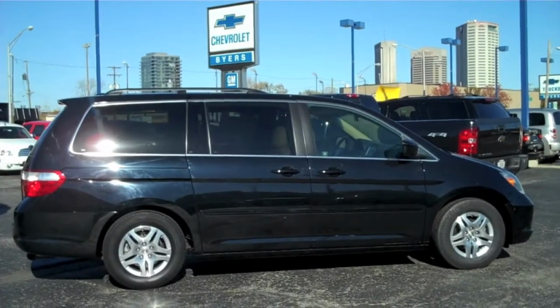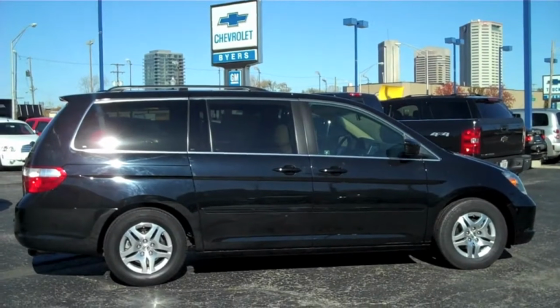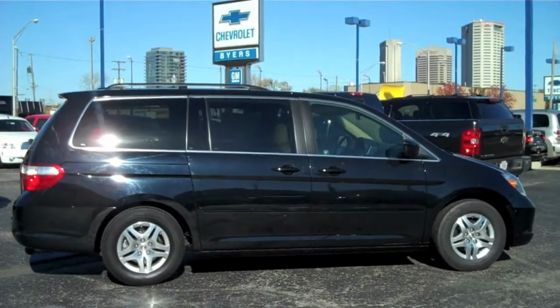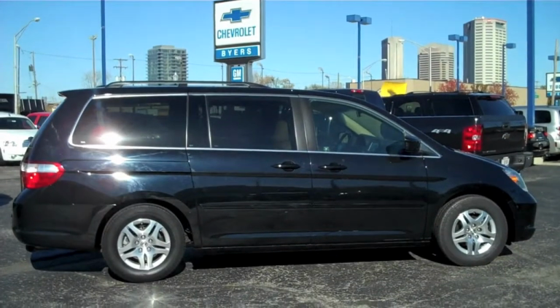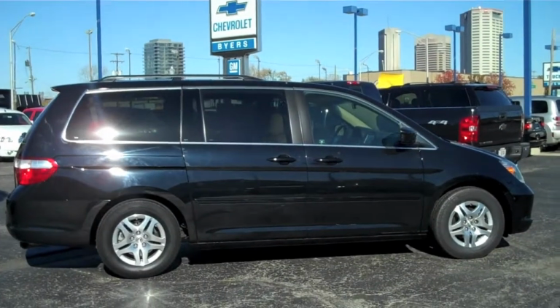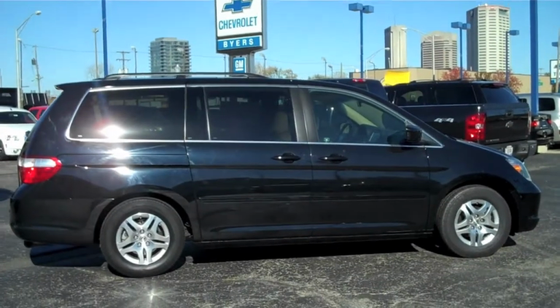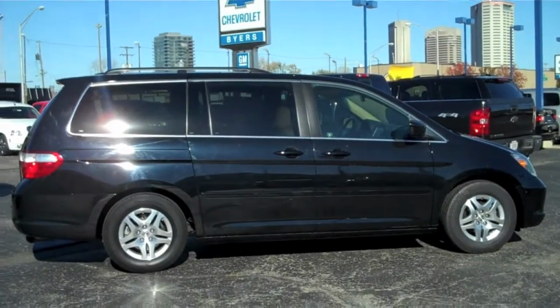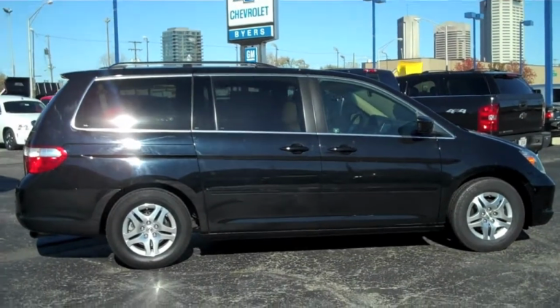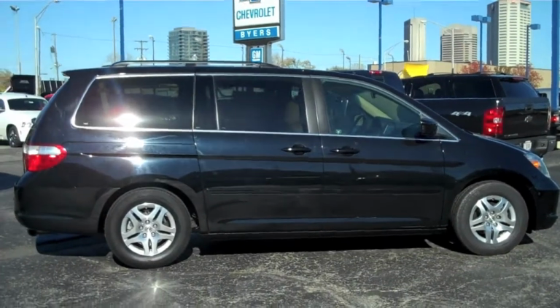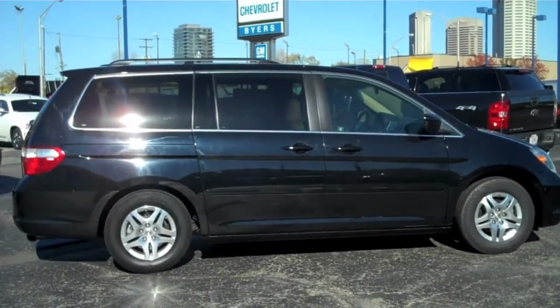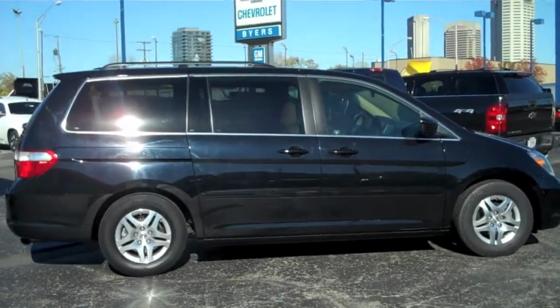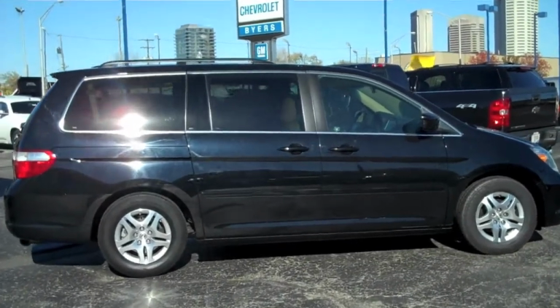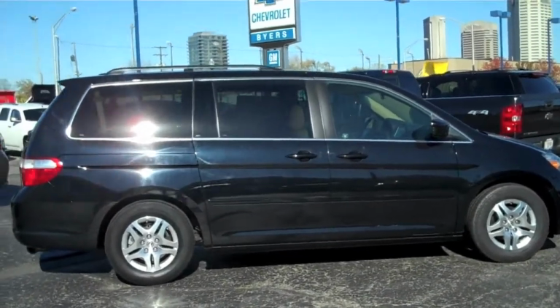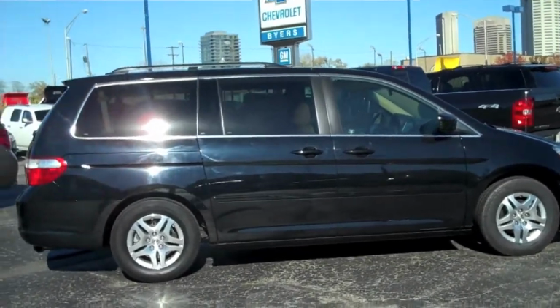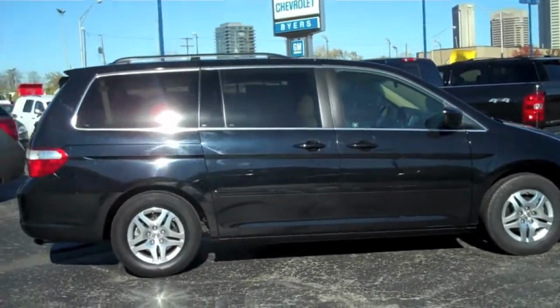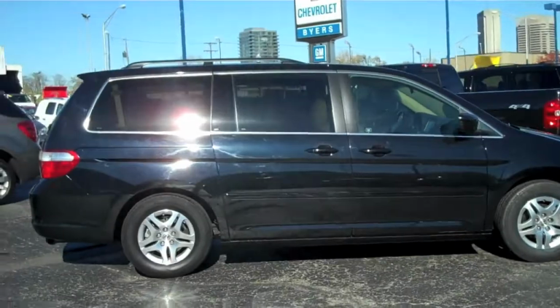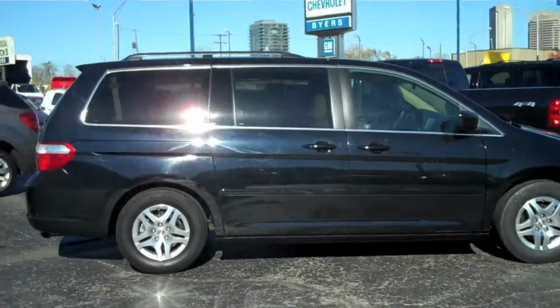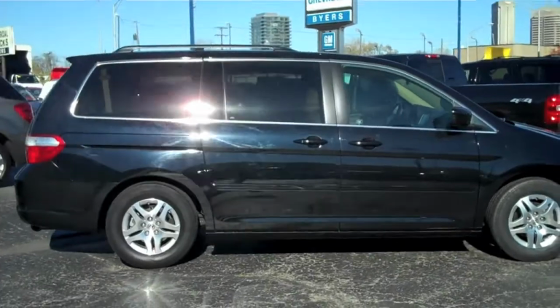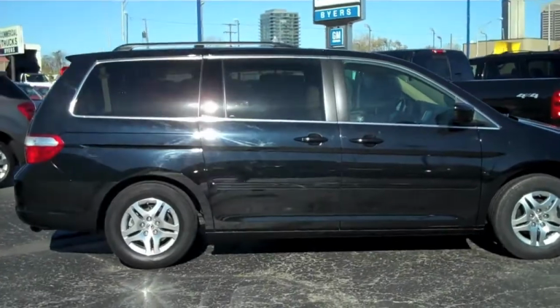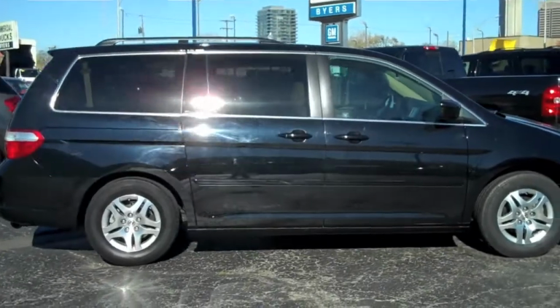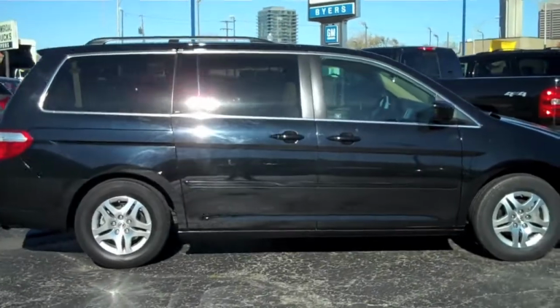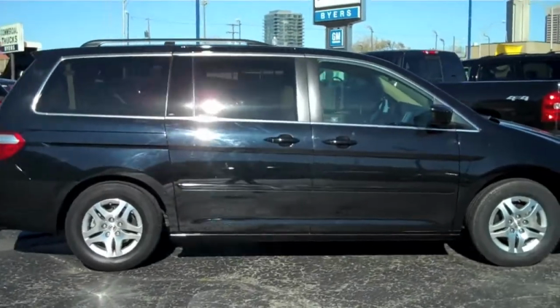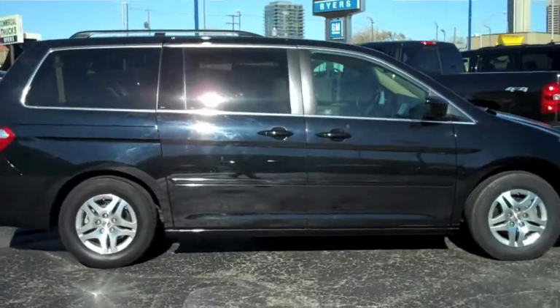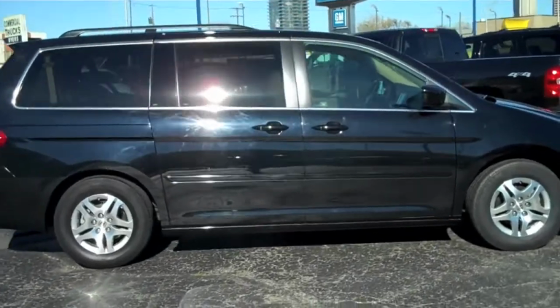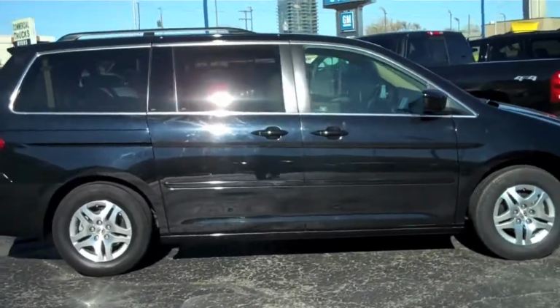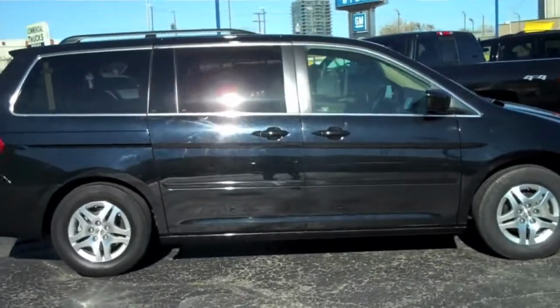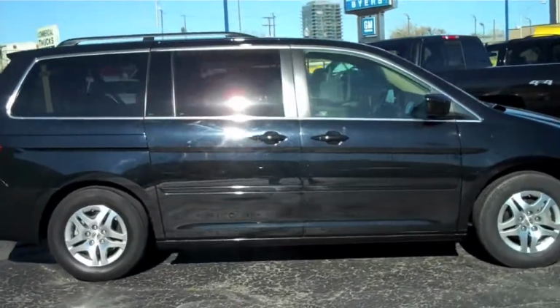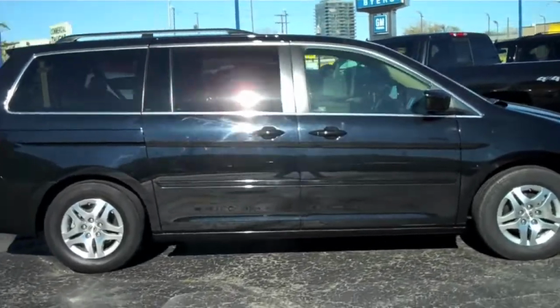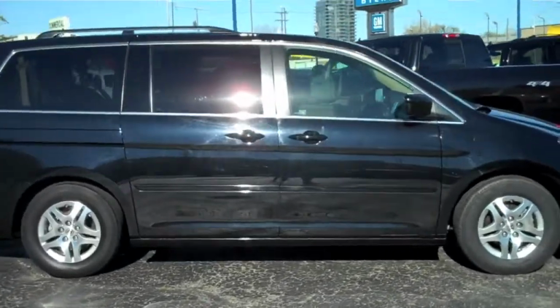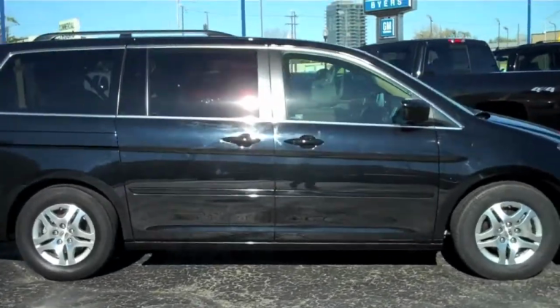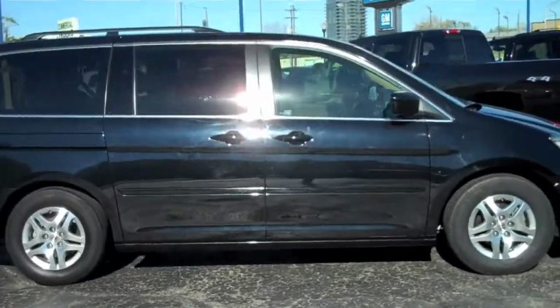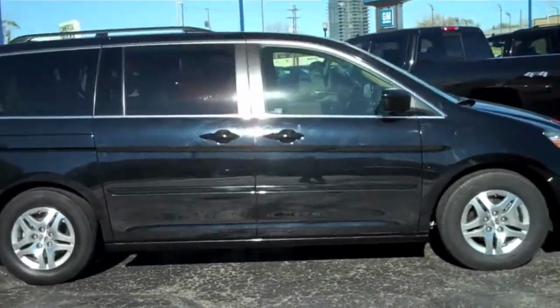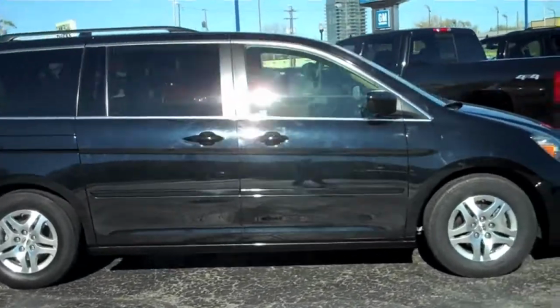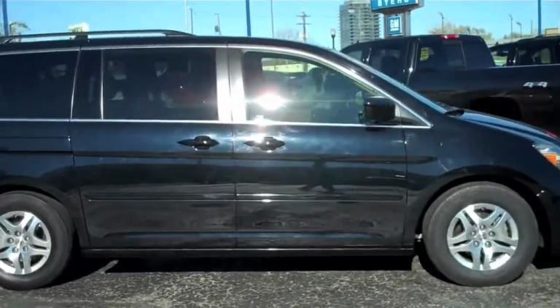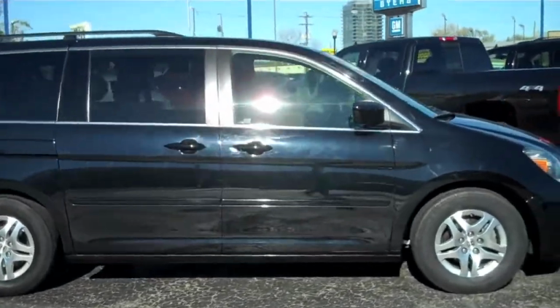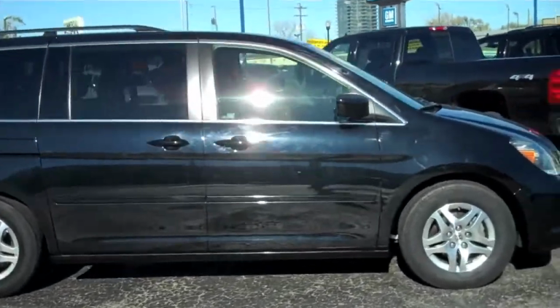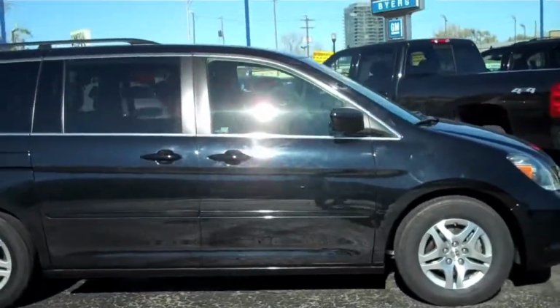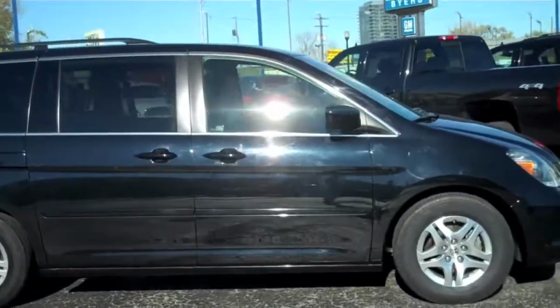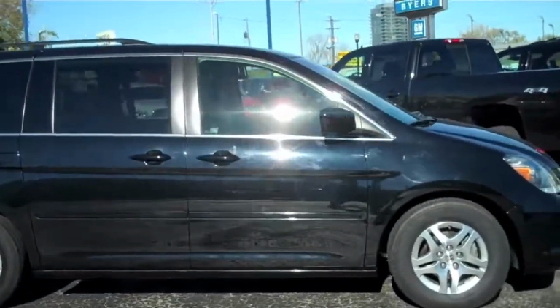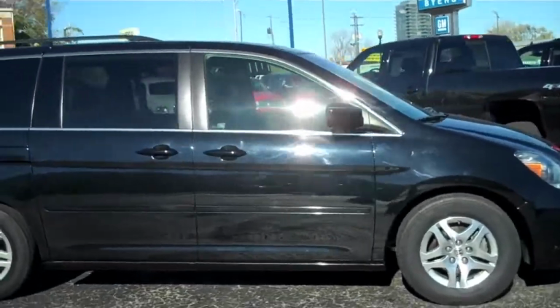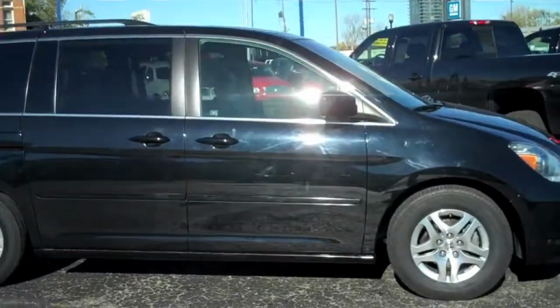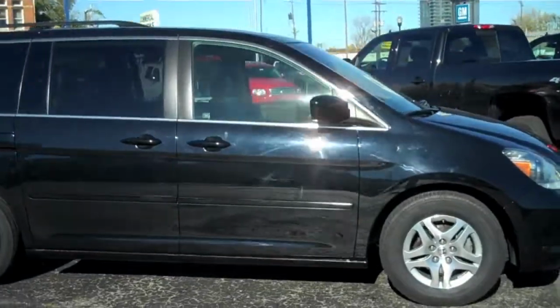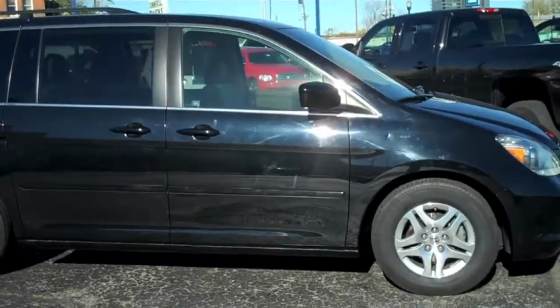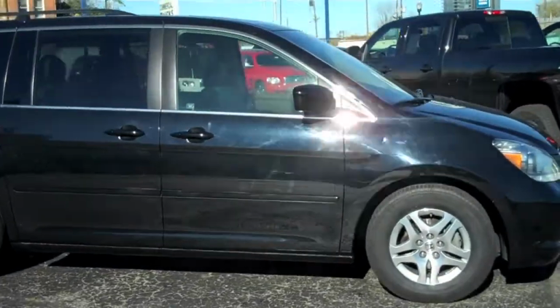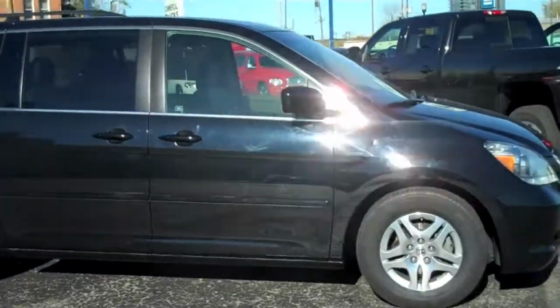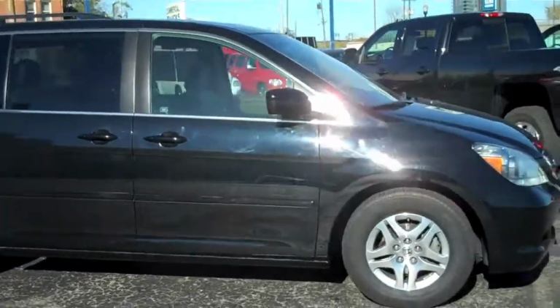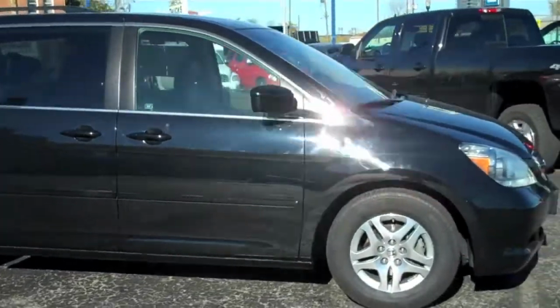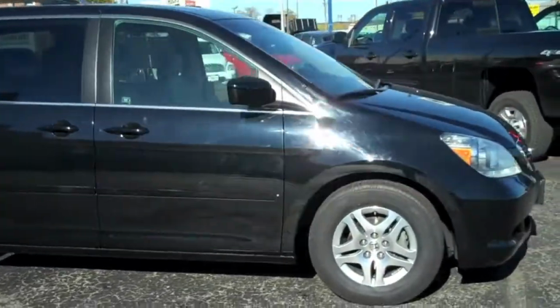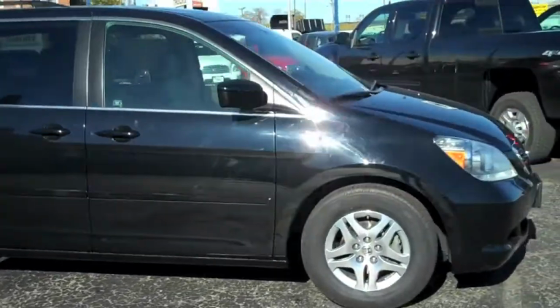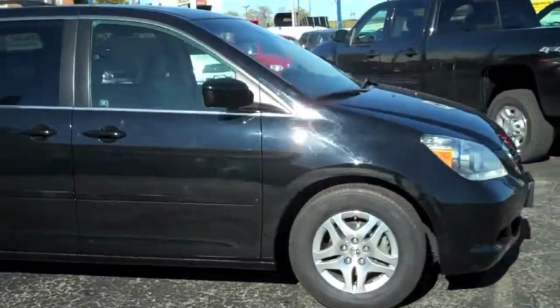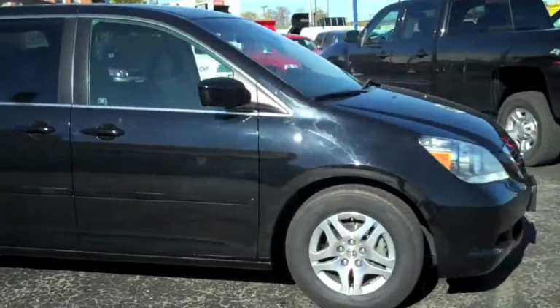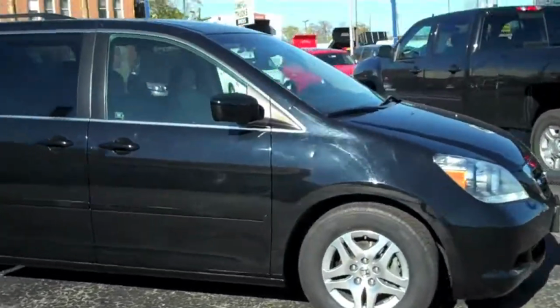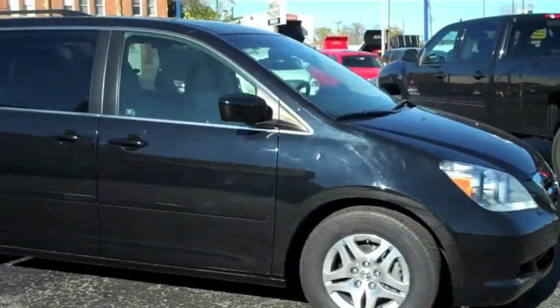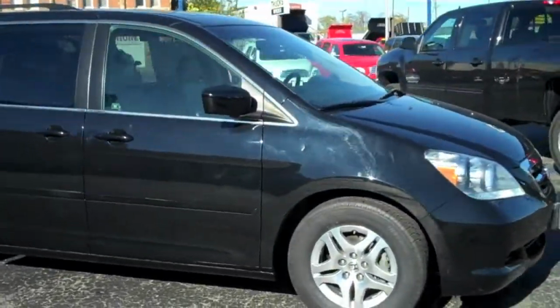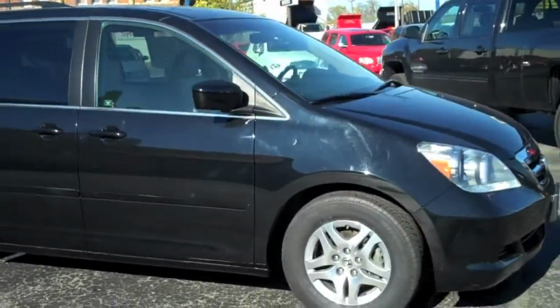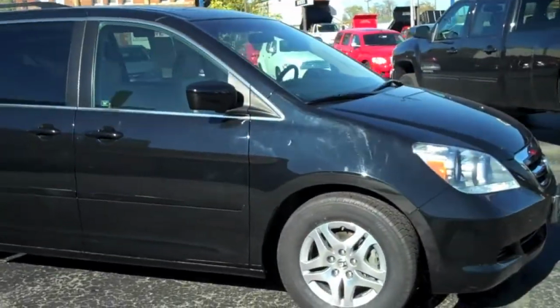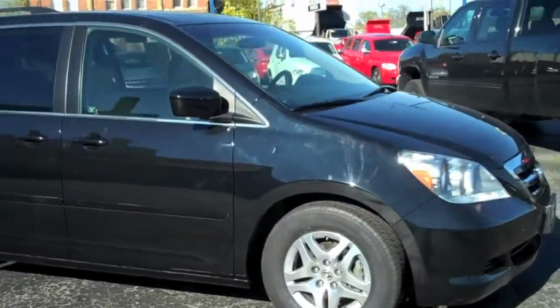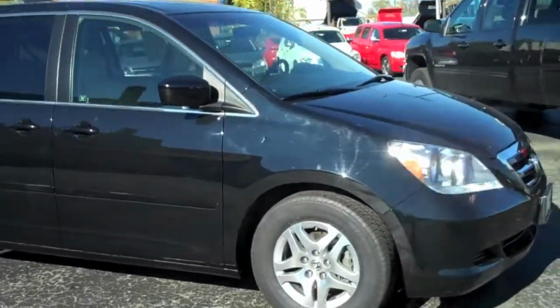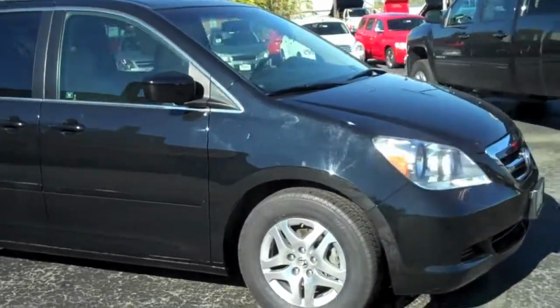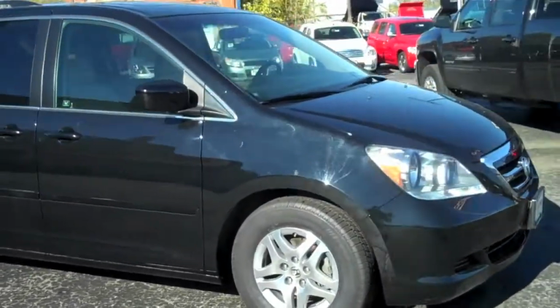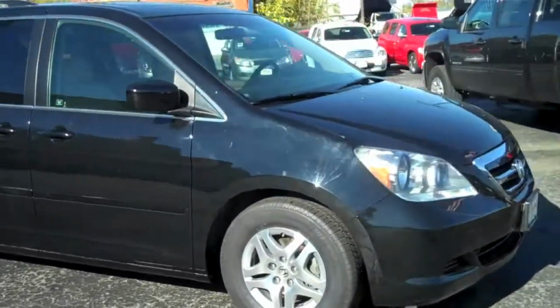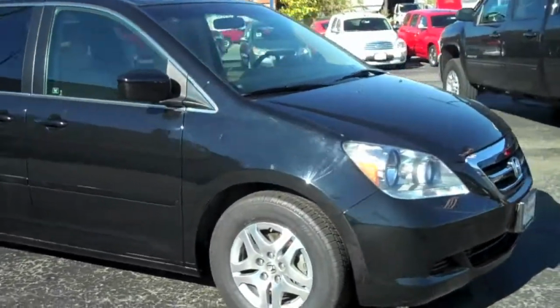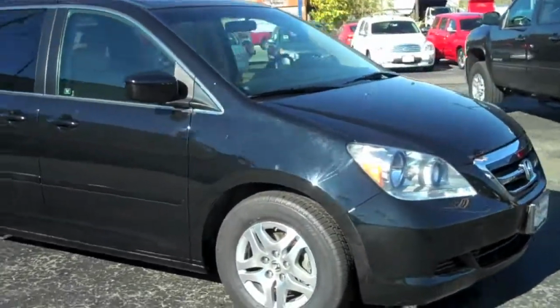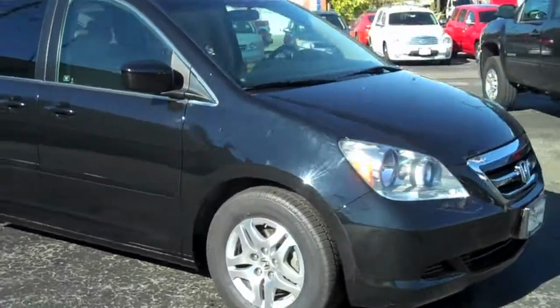Welcome to Byers Chevrolet located in downtown Columbus, Ohio. Today we've got a 2007 Honda Odyssey.